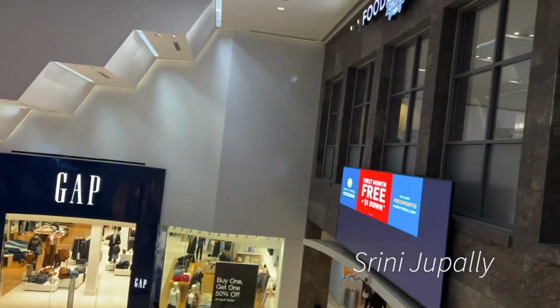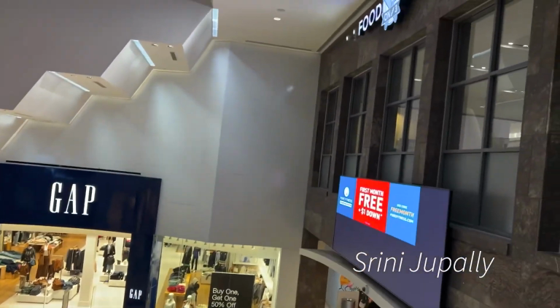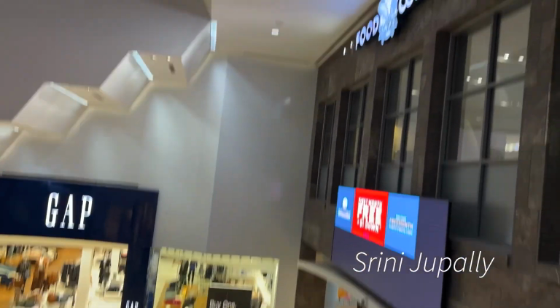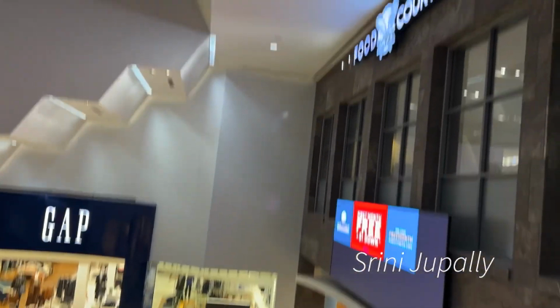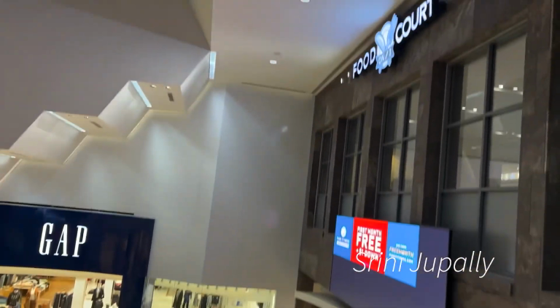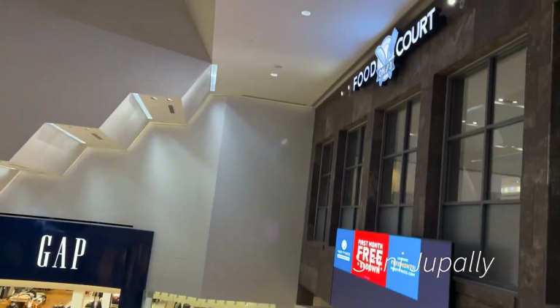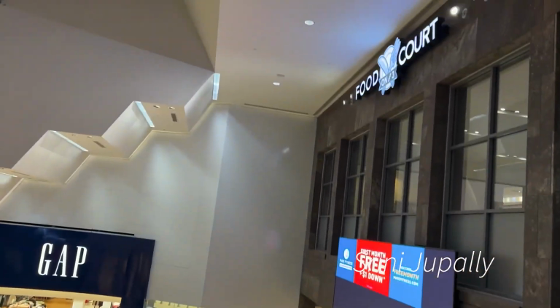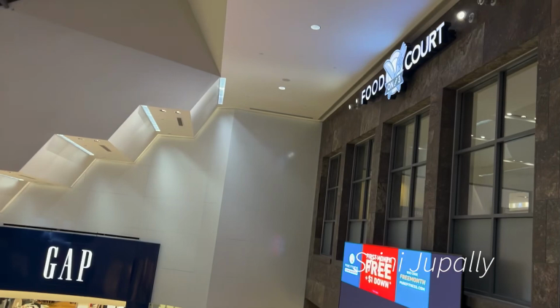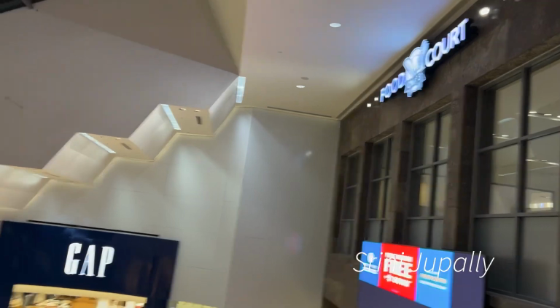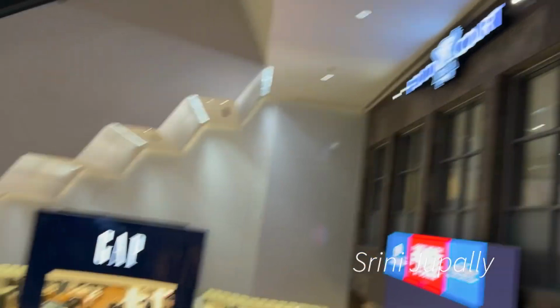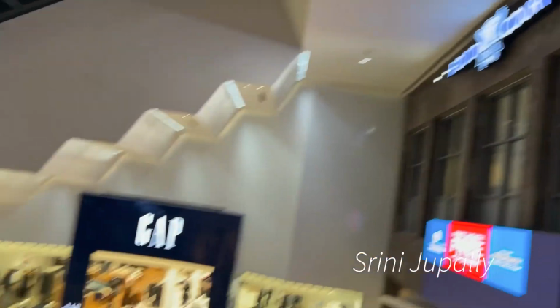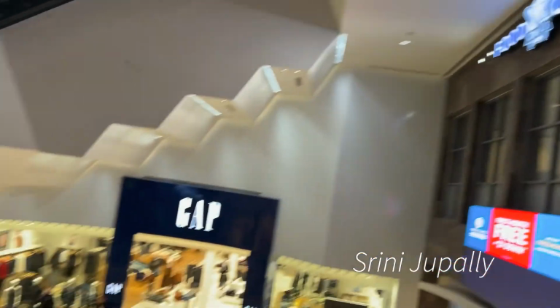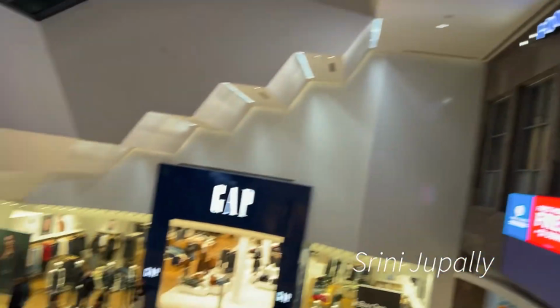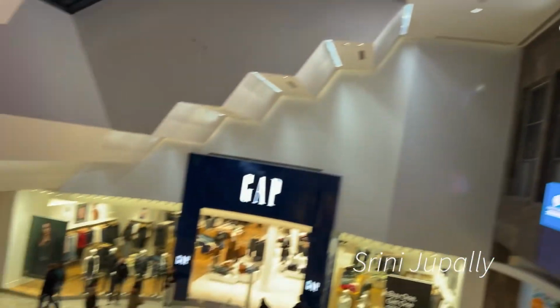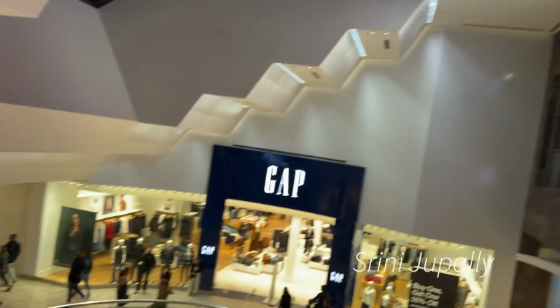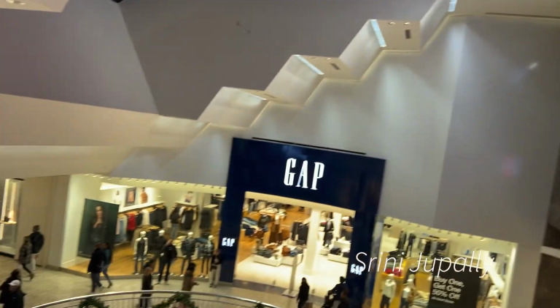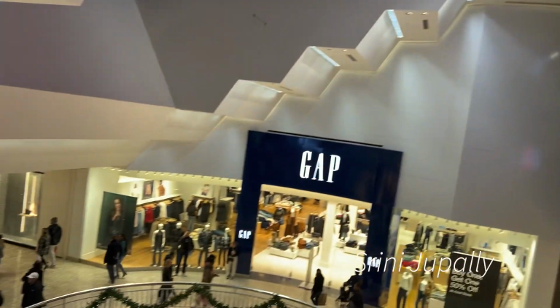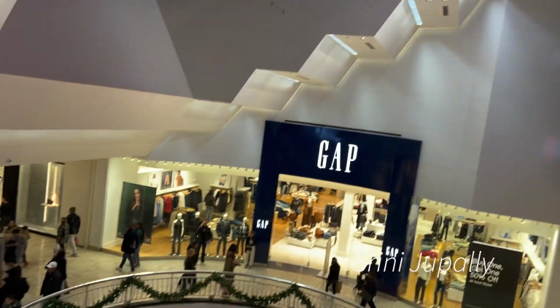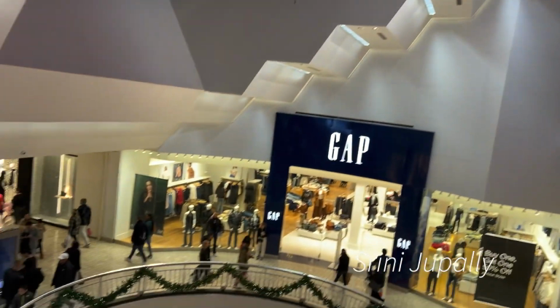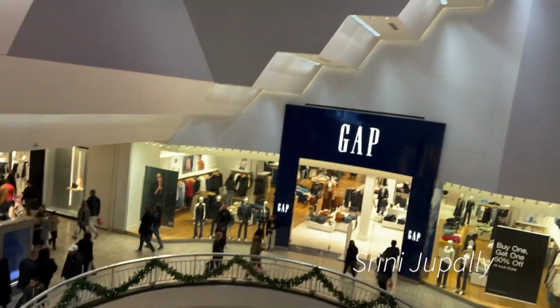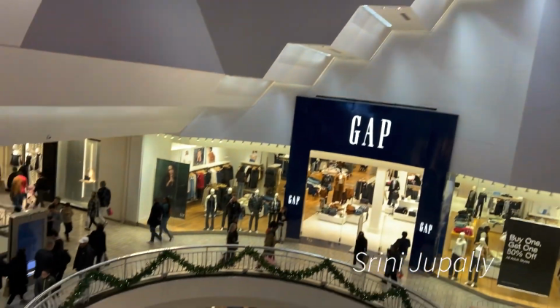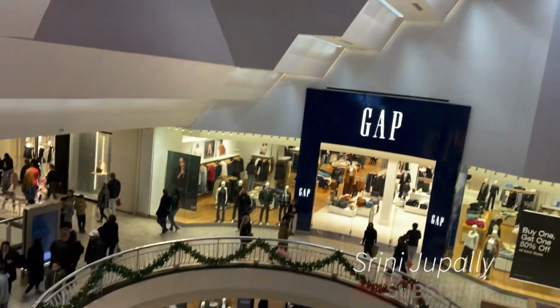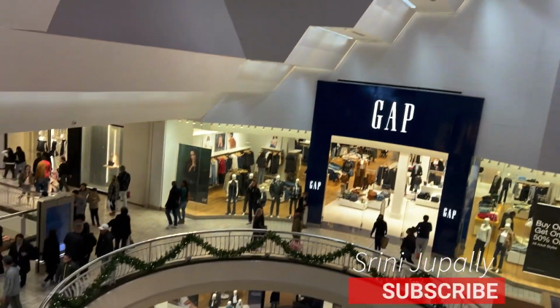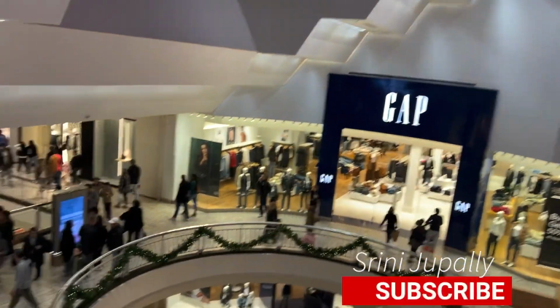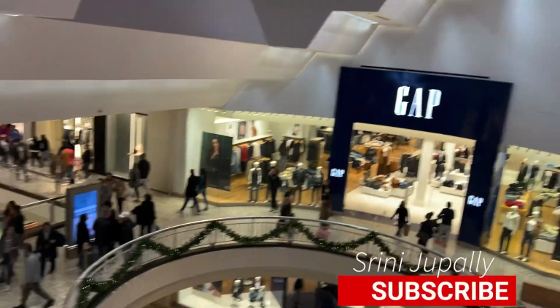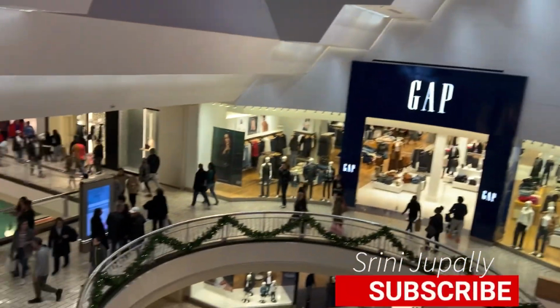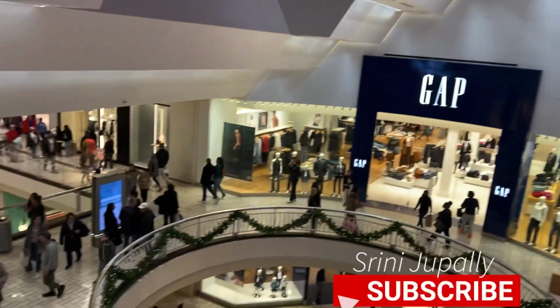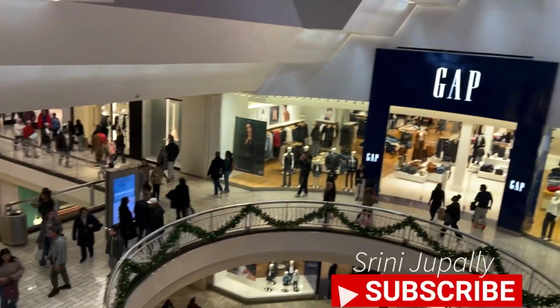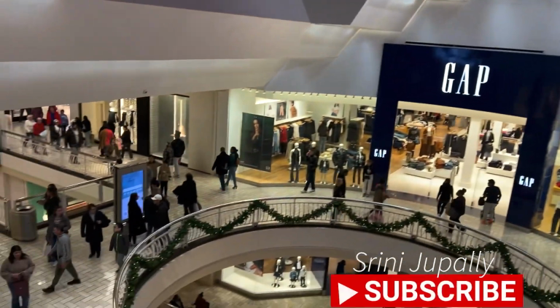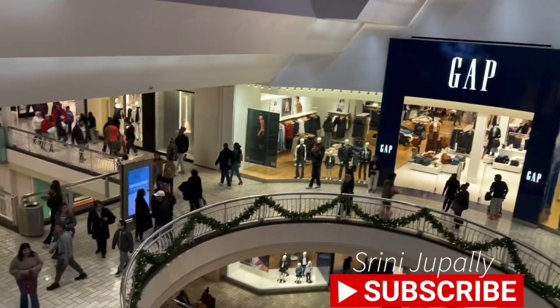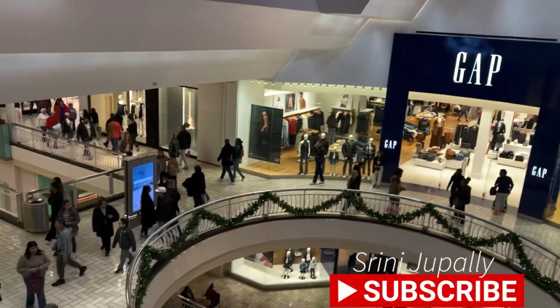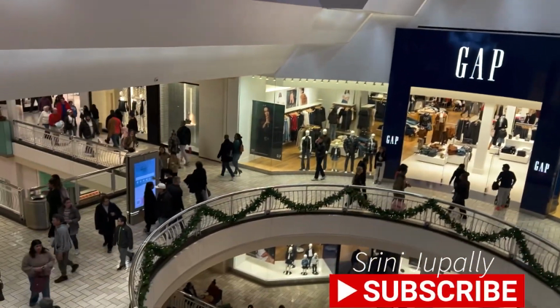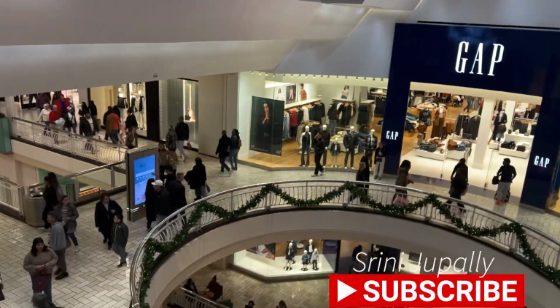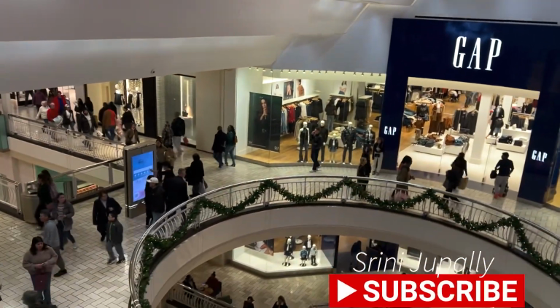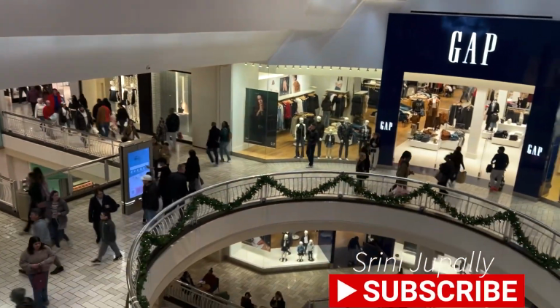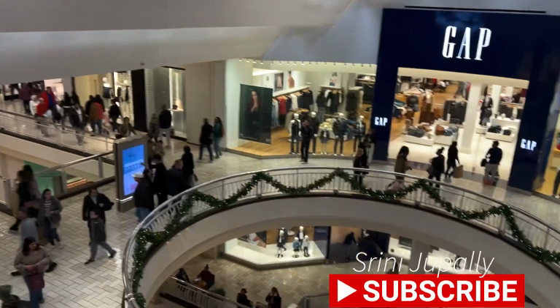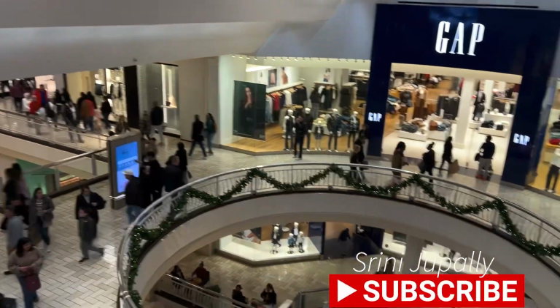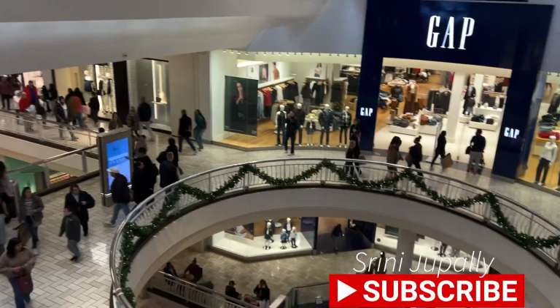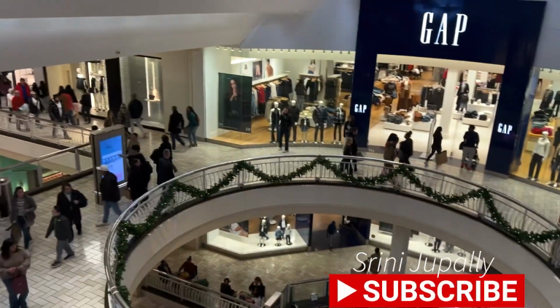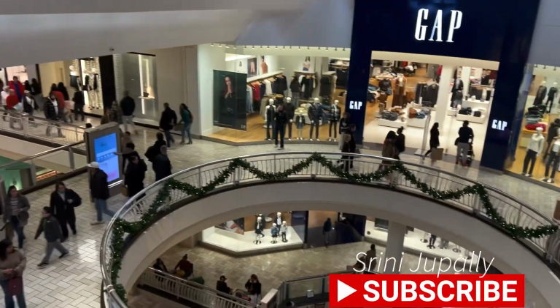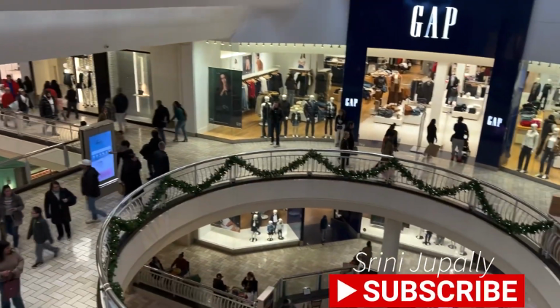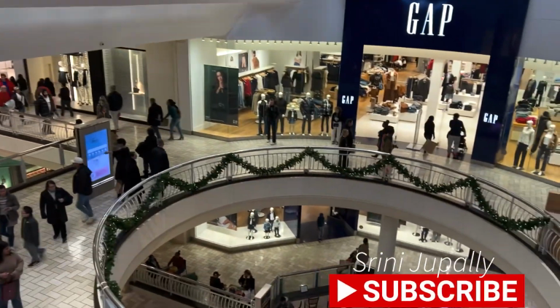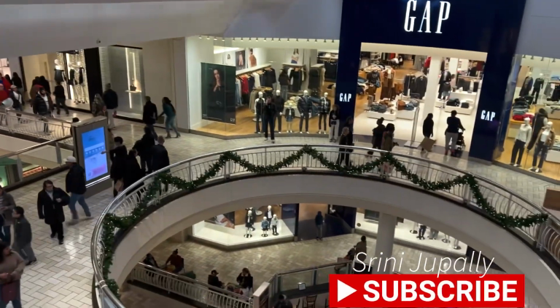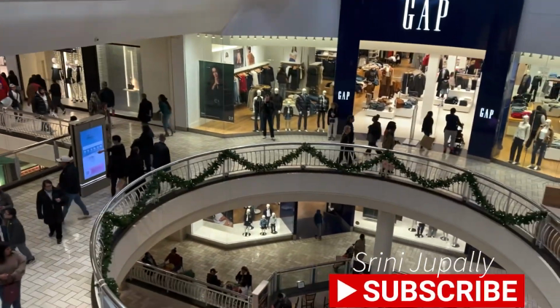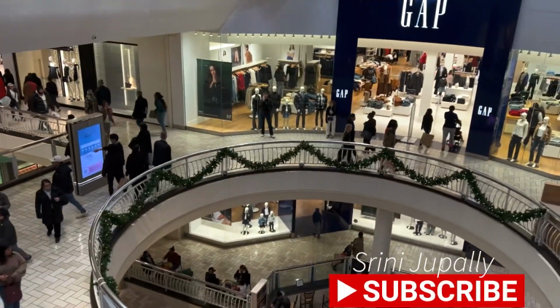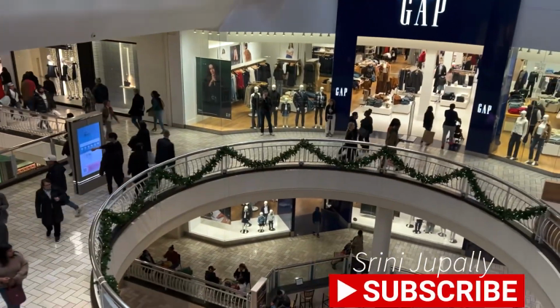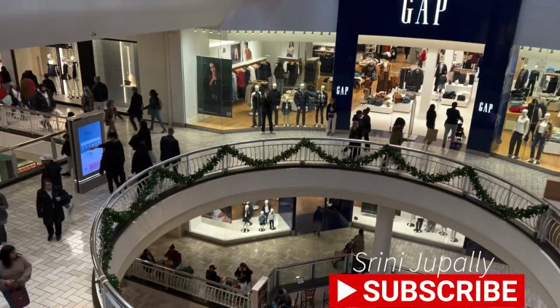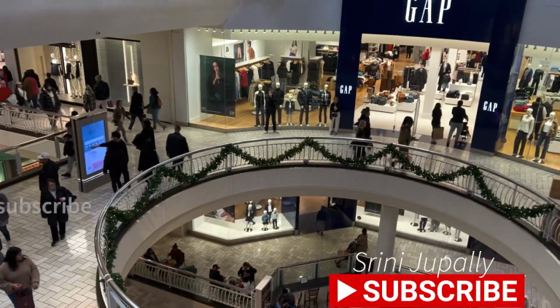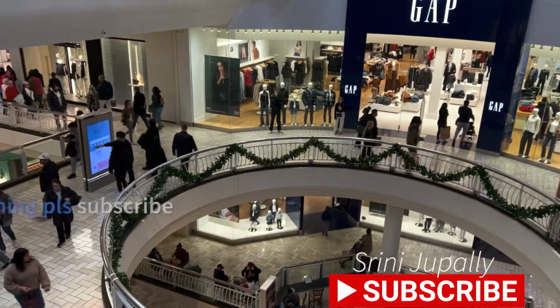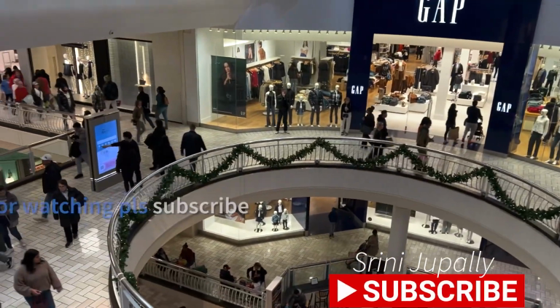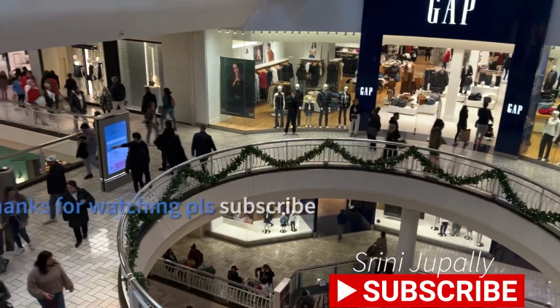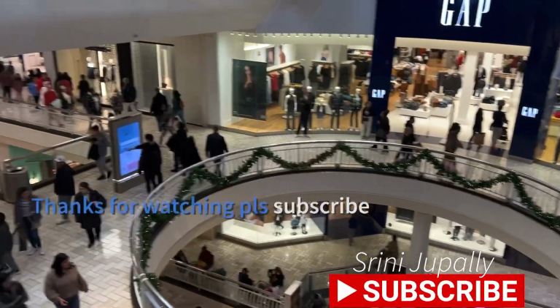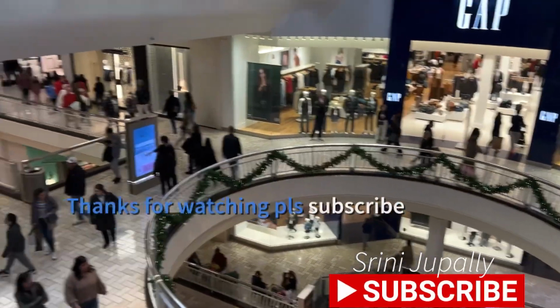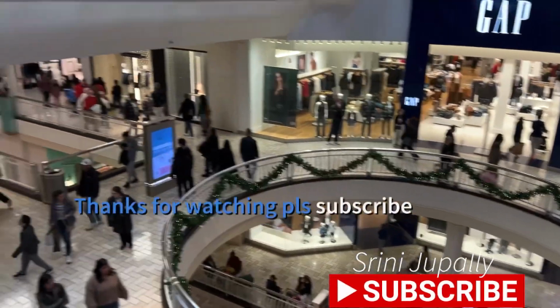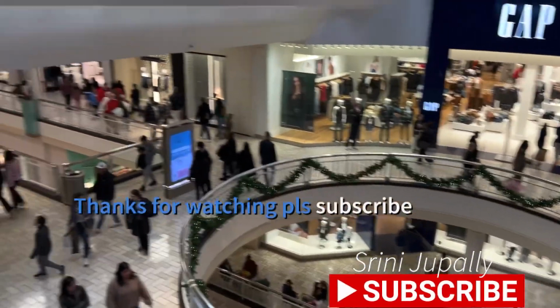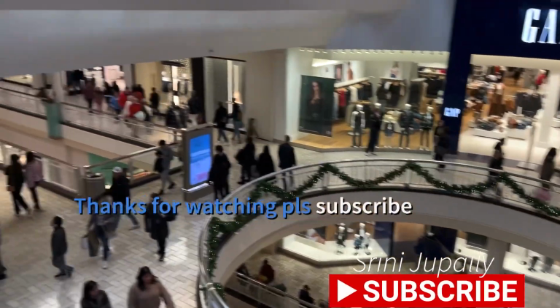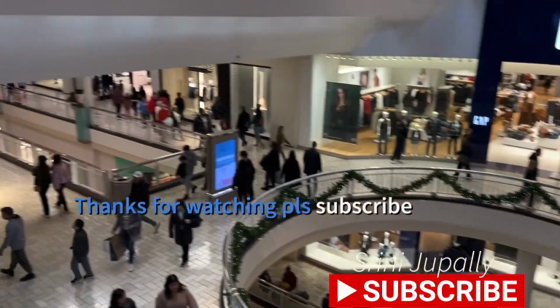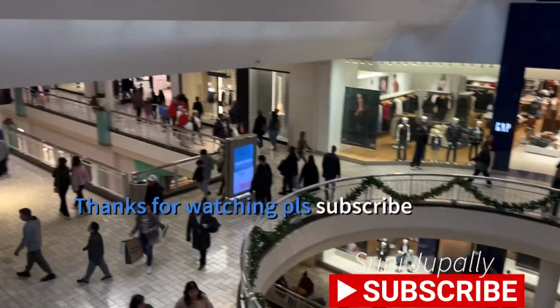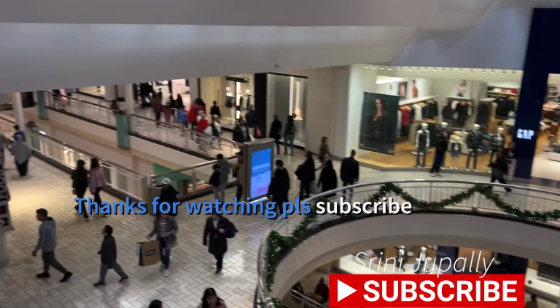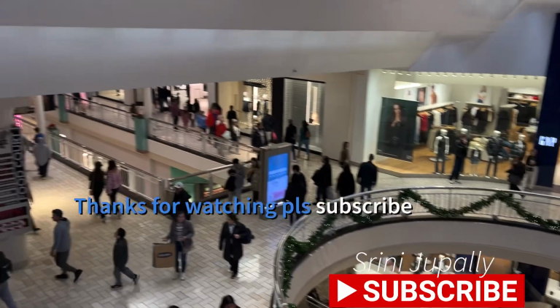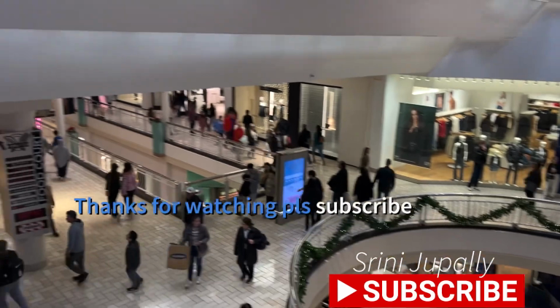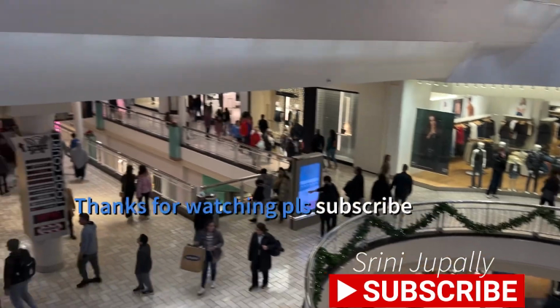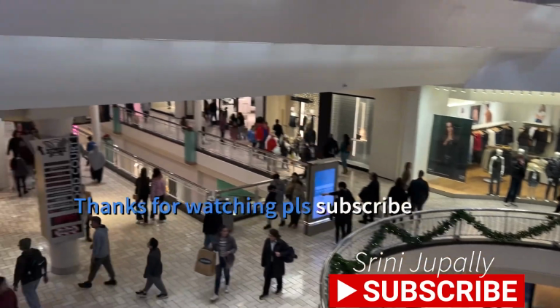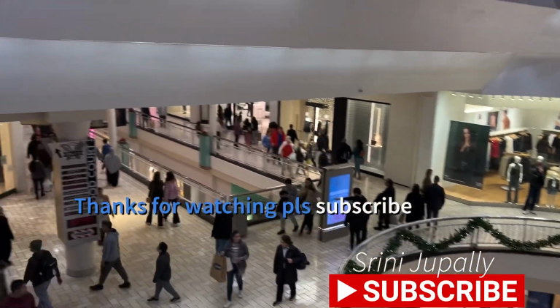The Gap is also here. This is a huge Gap showroom. The Gap is also huge — high branded.